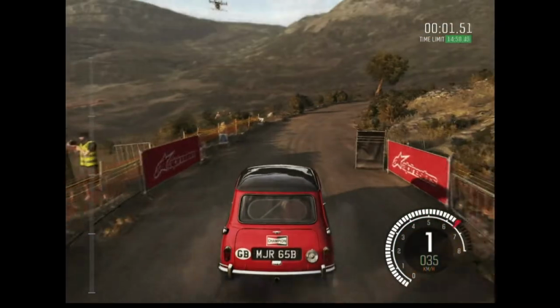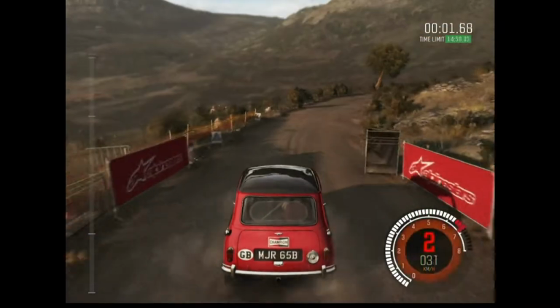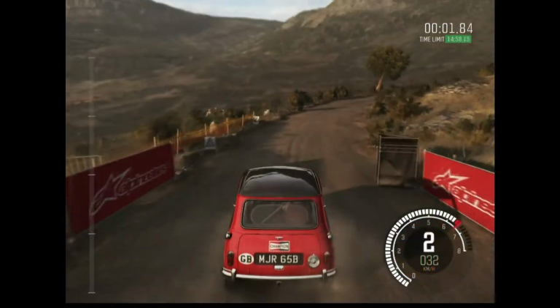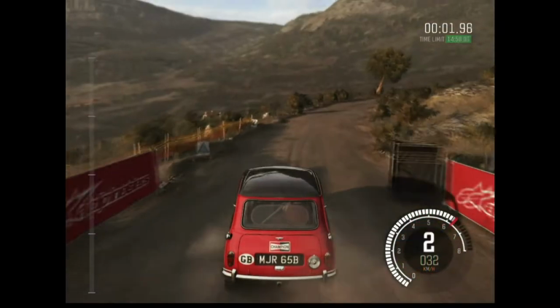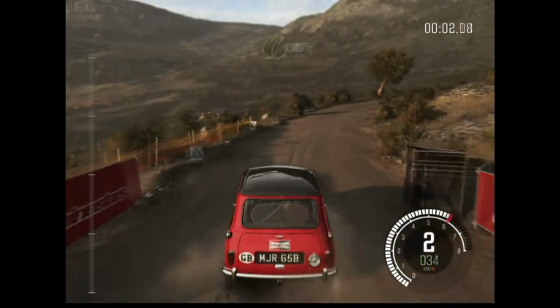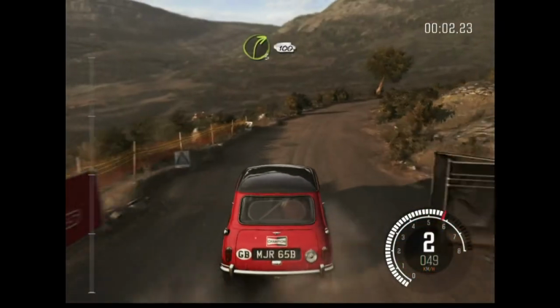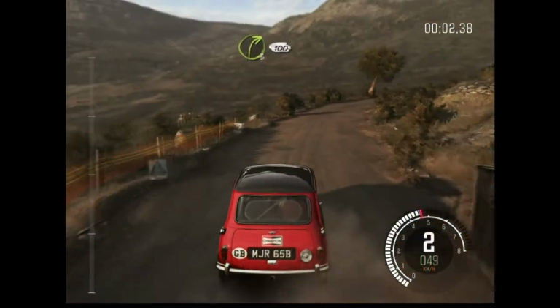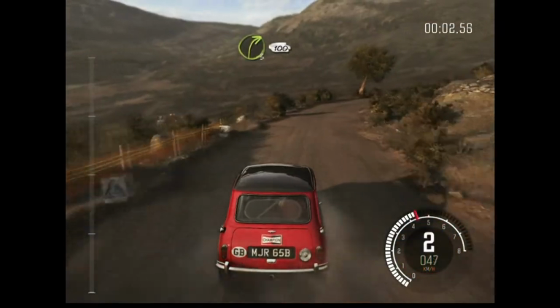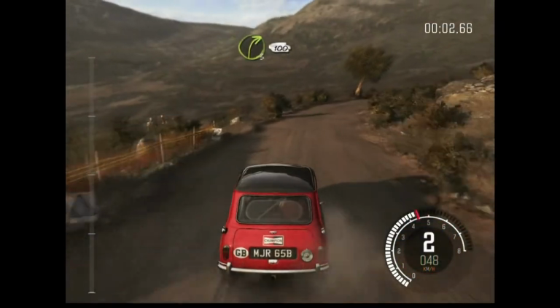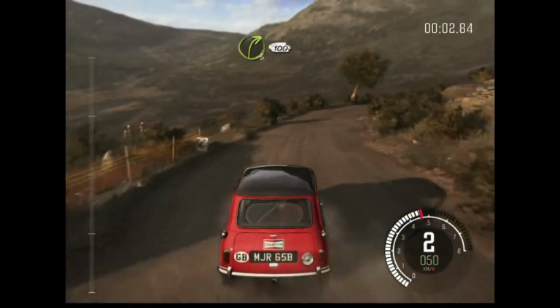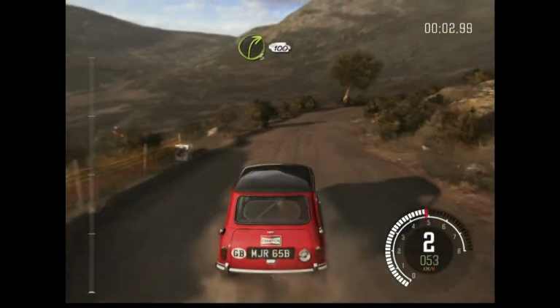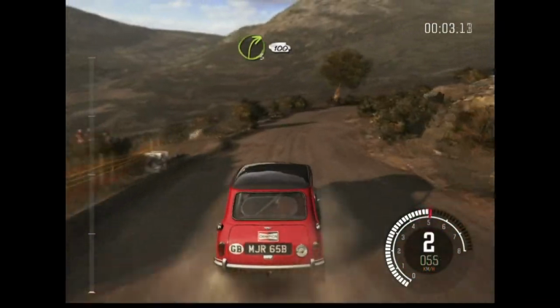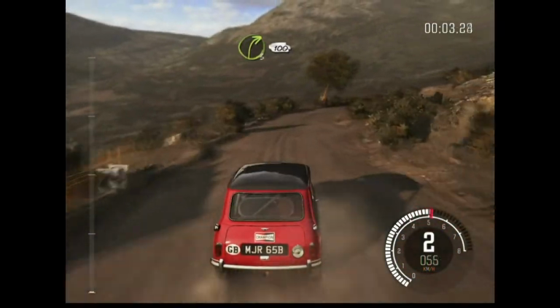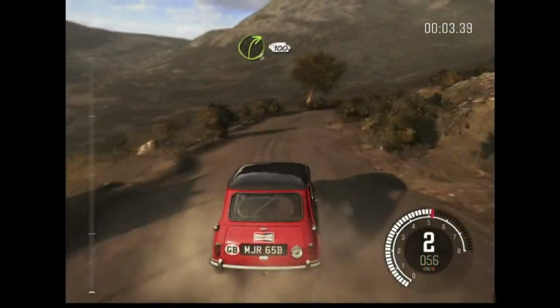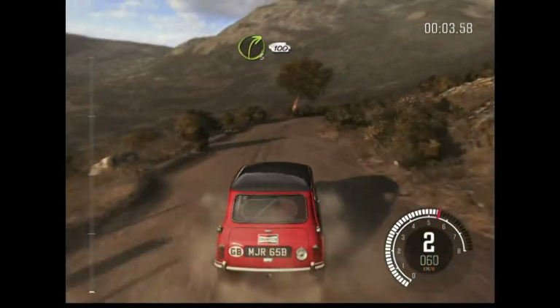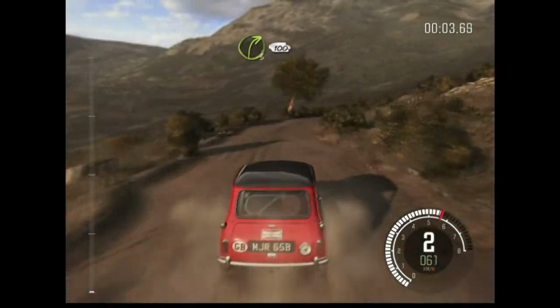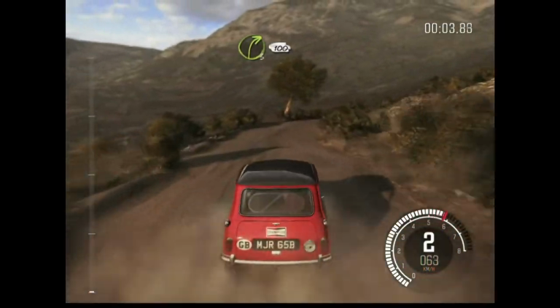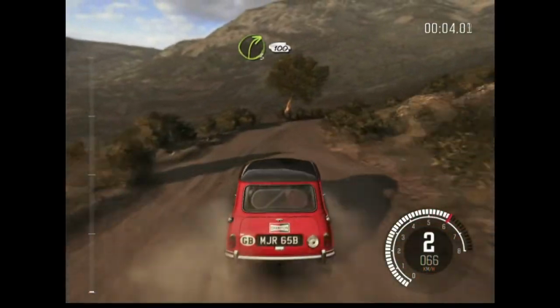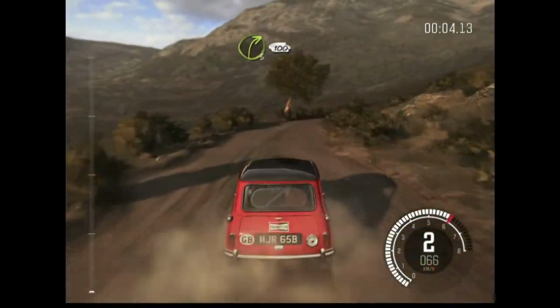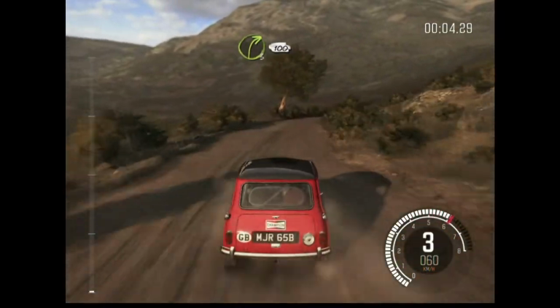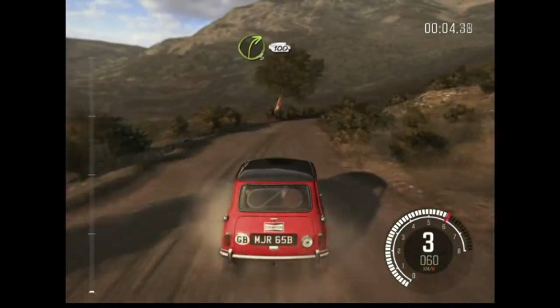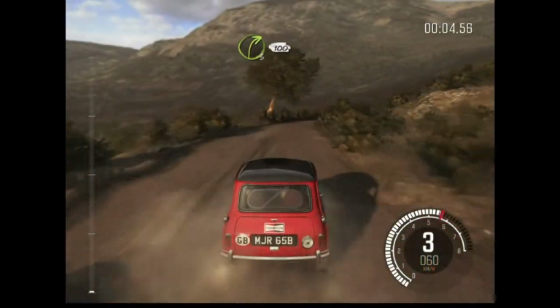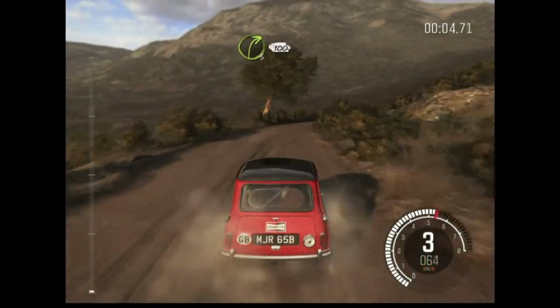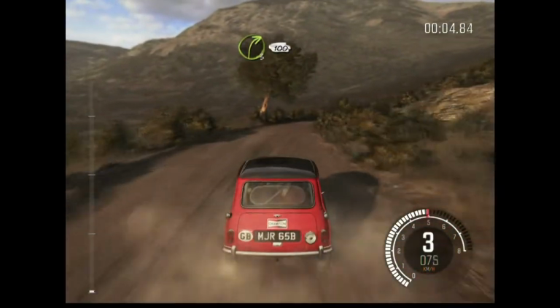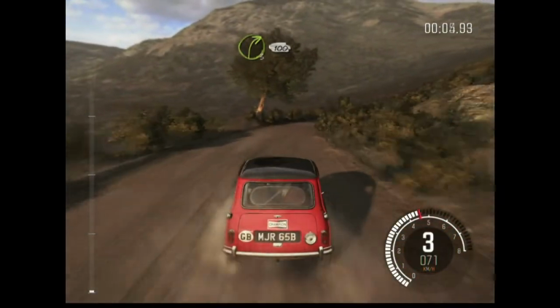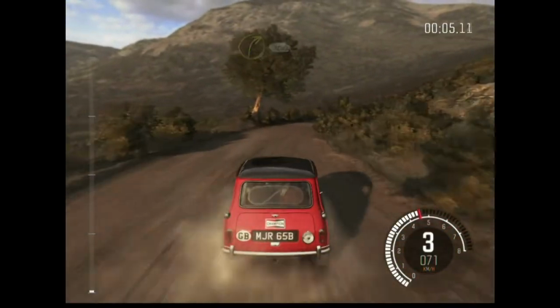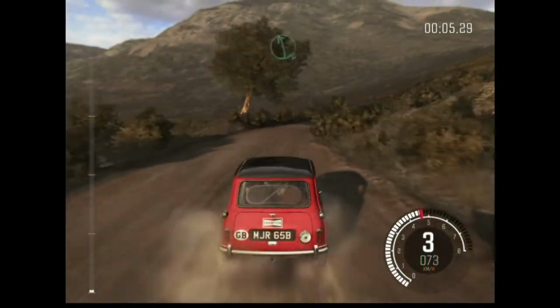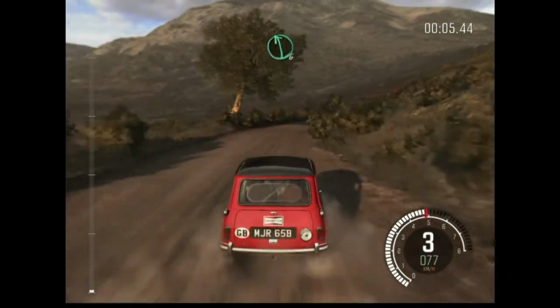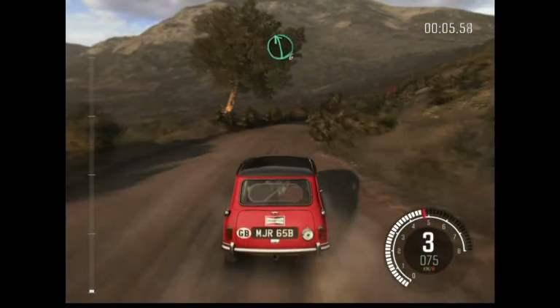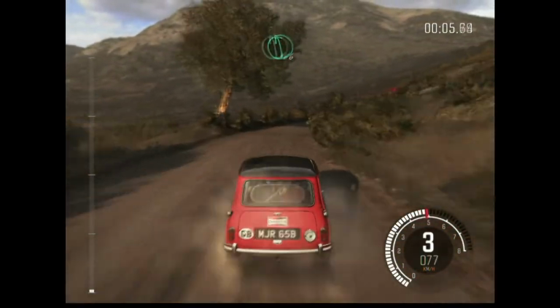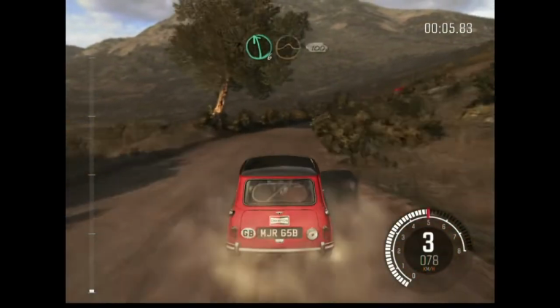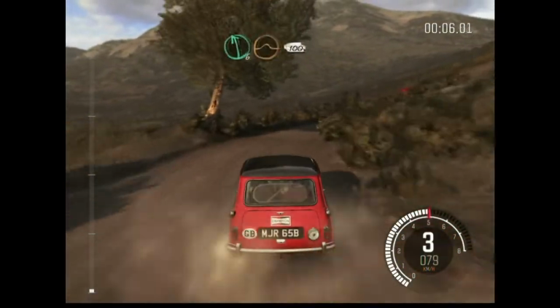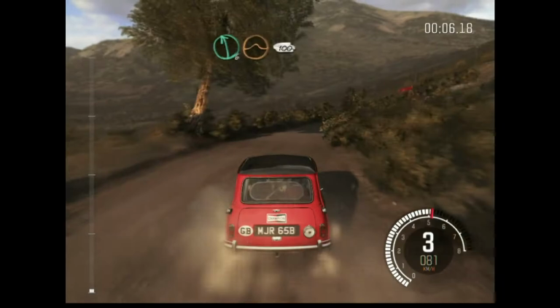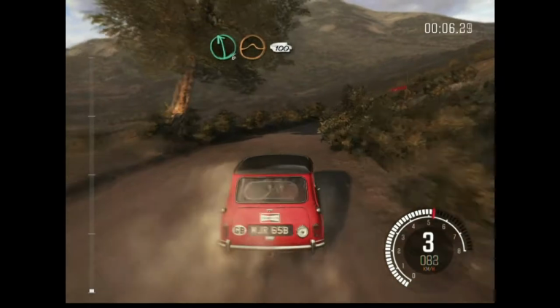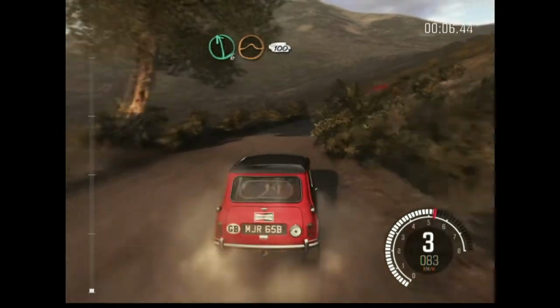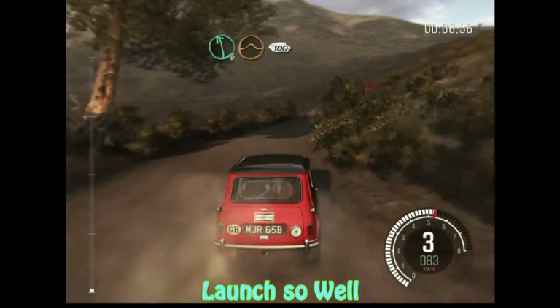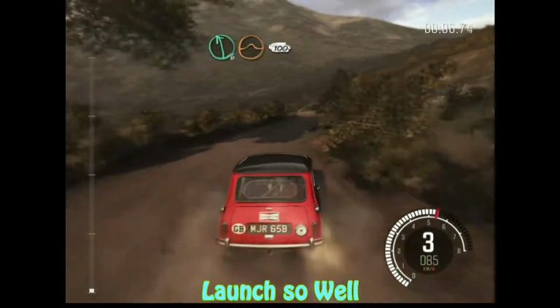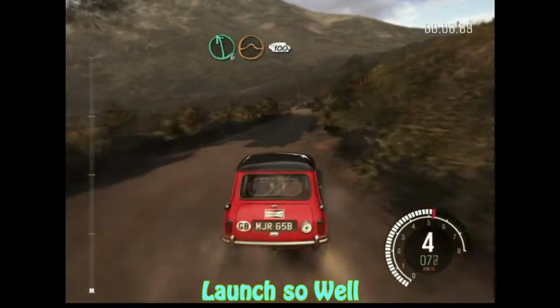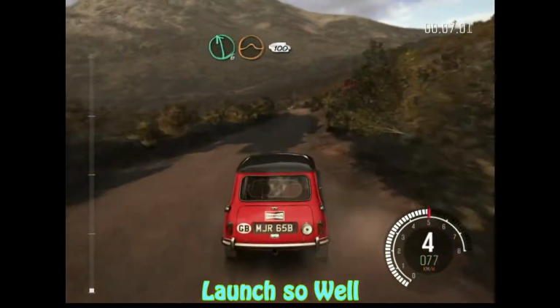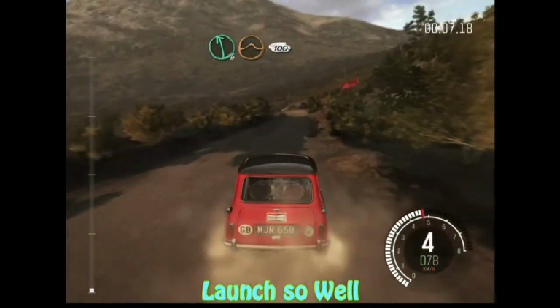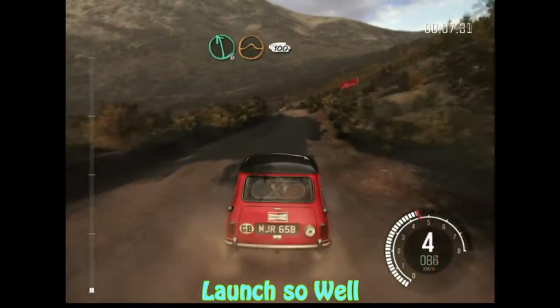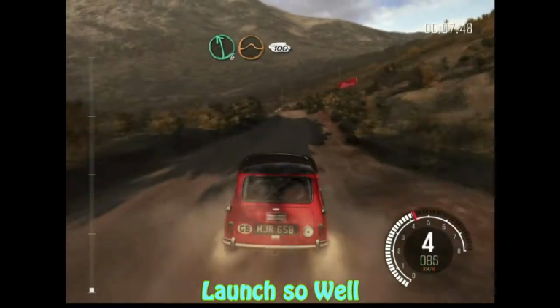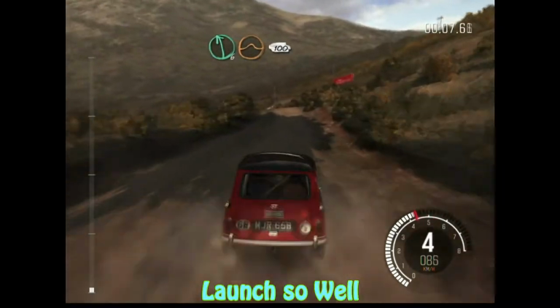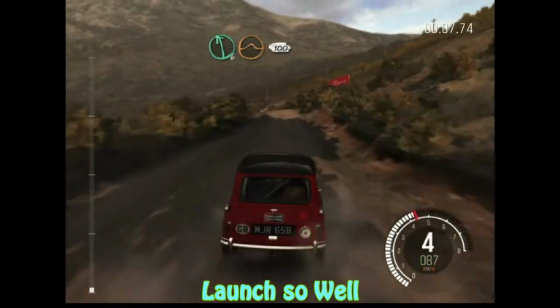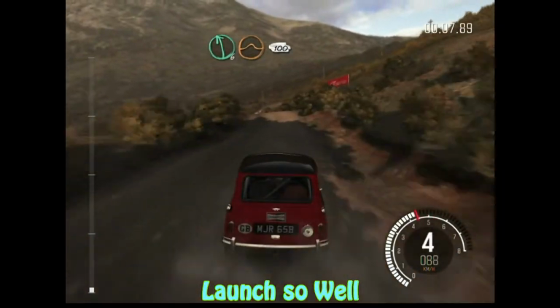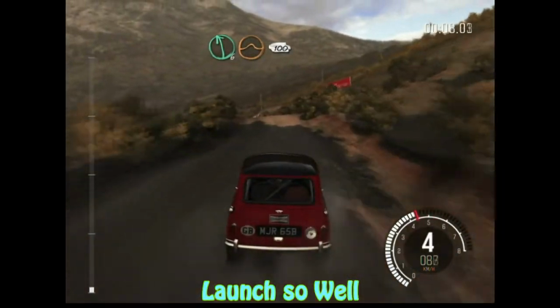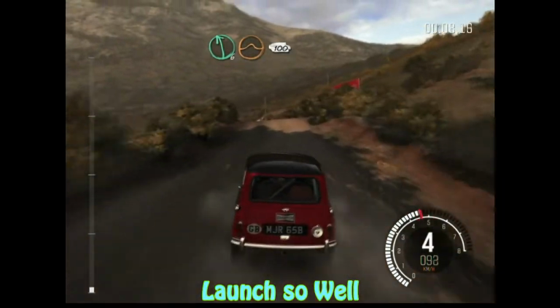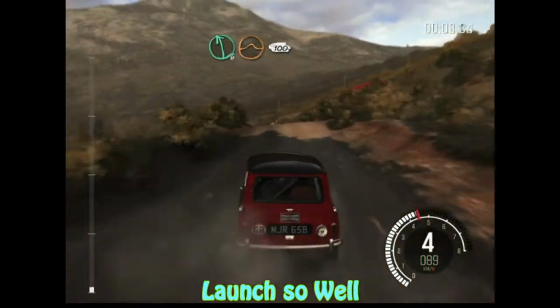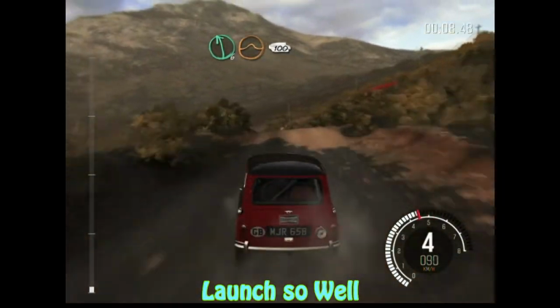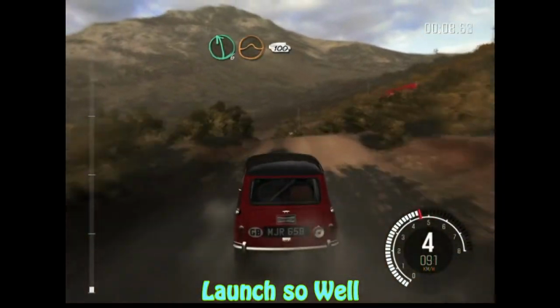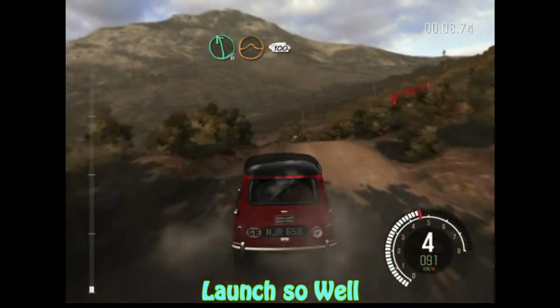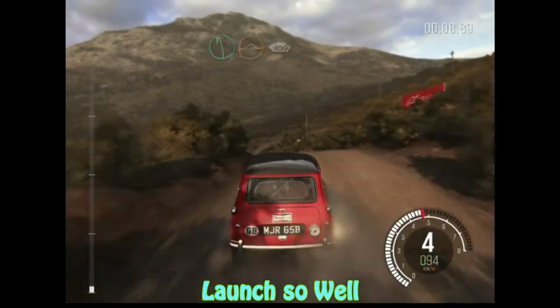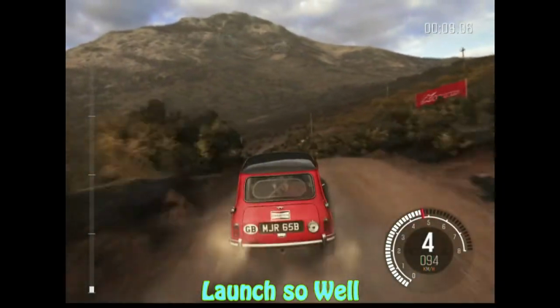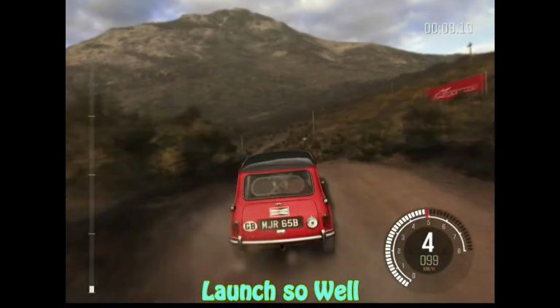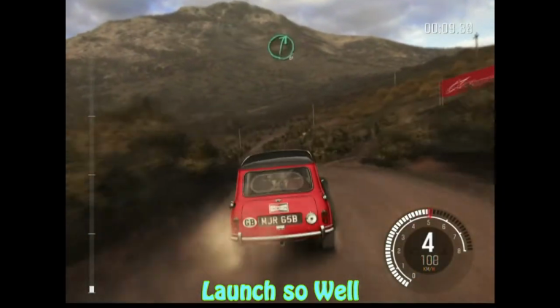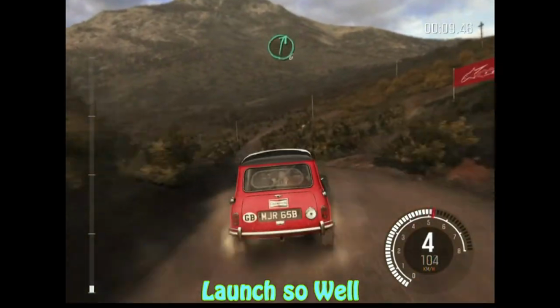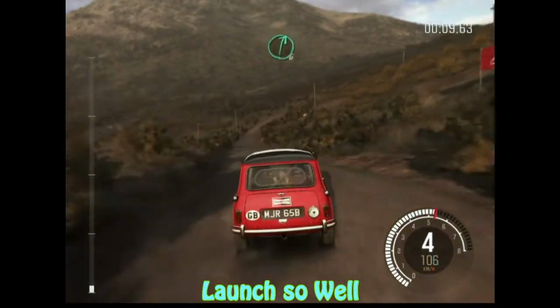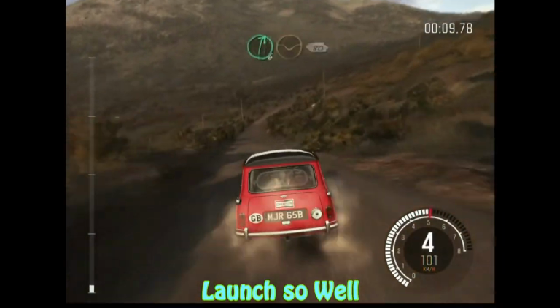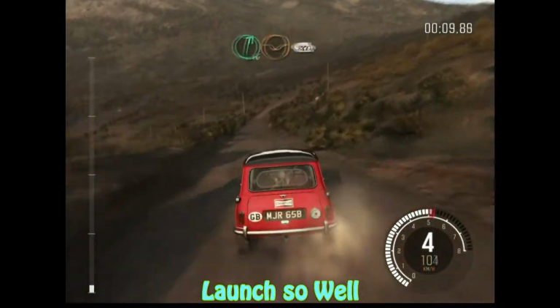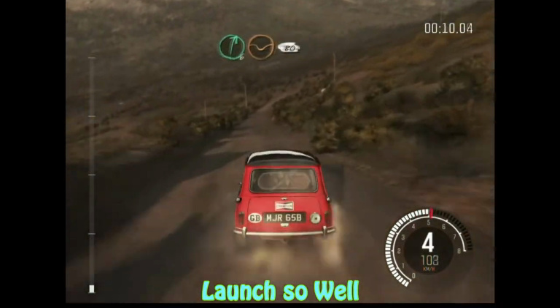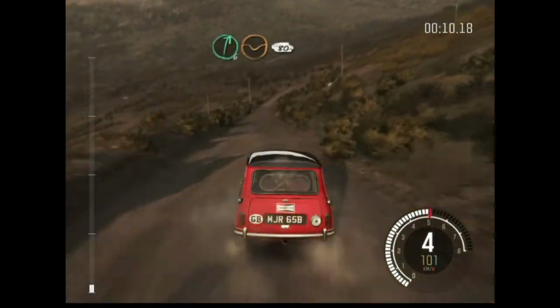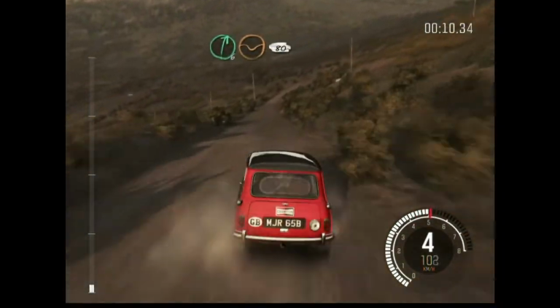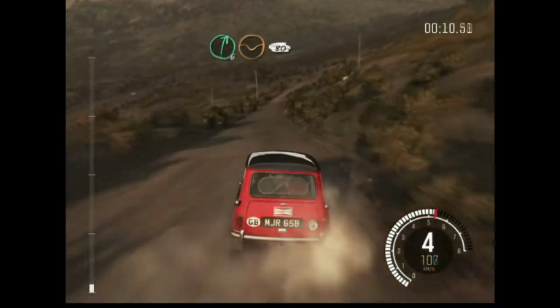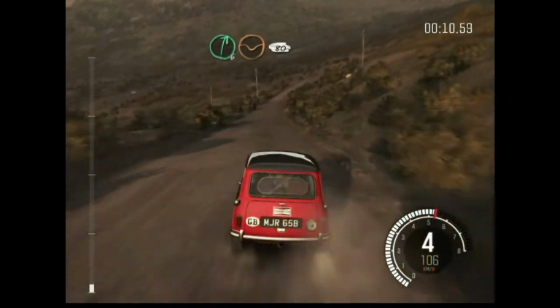Right 3 continues for 100. Left 6 over jump baby, 100. Right 6, they're in depth, 80.